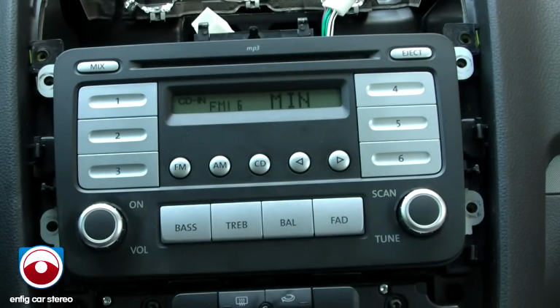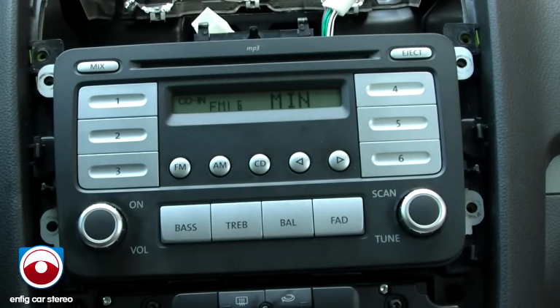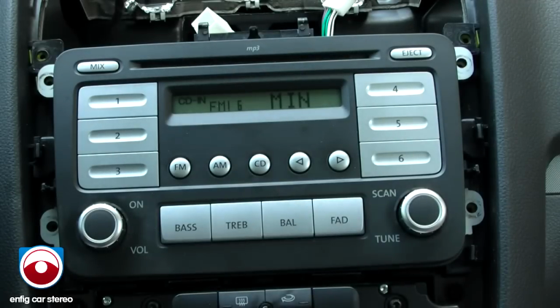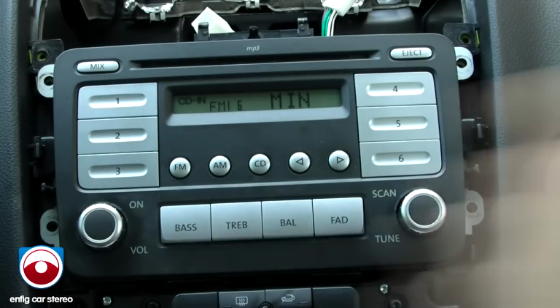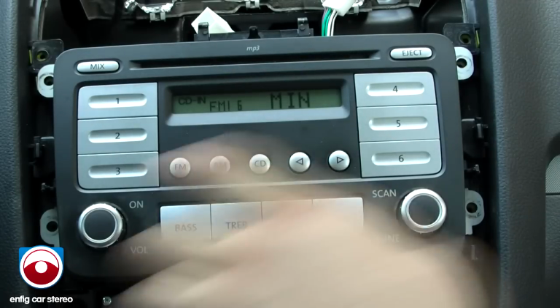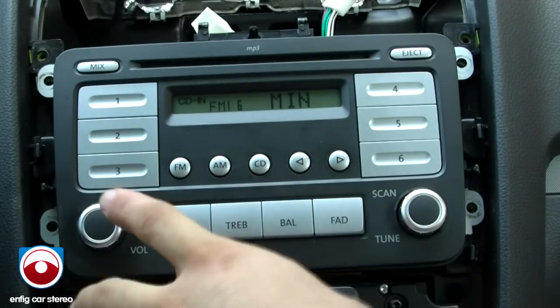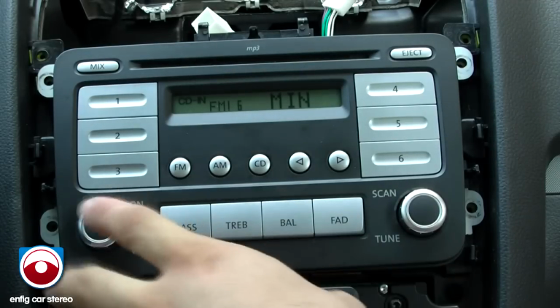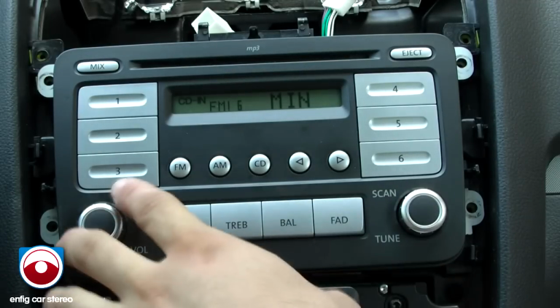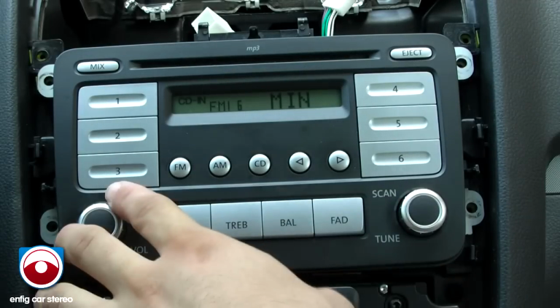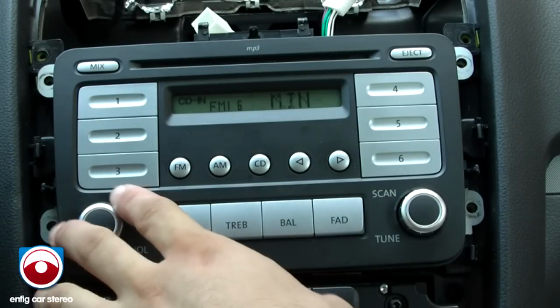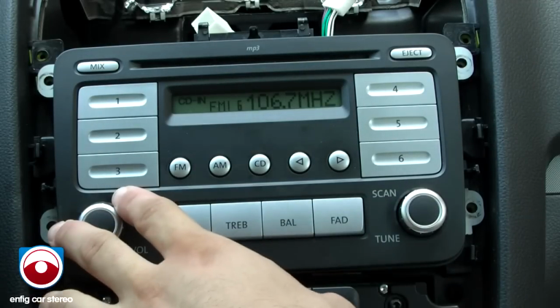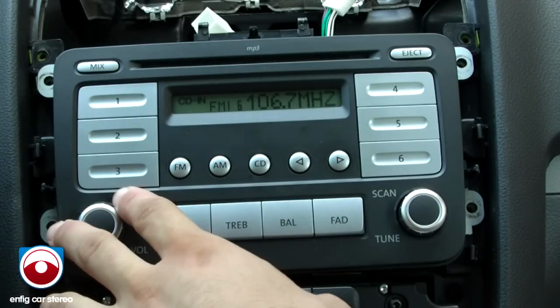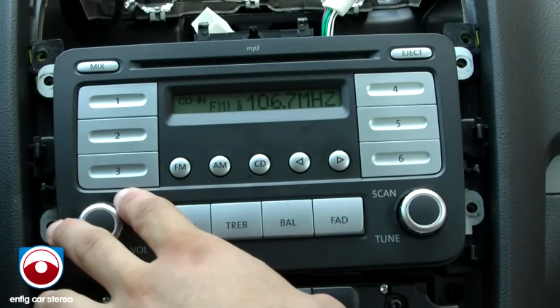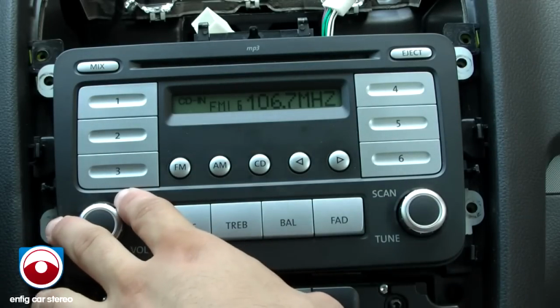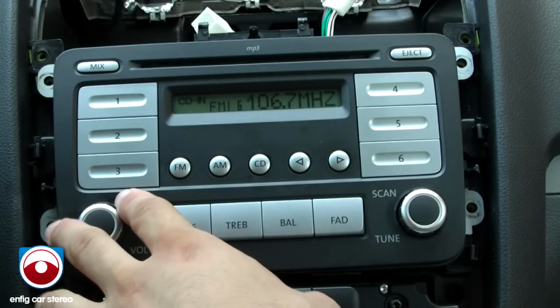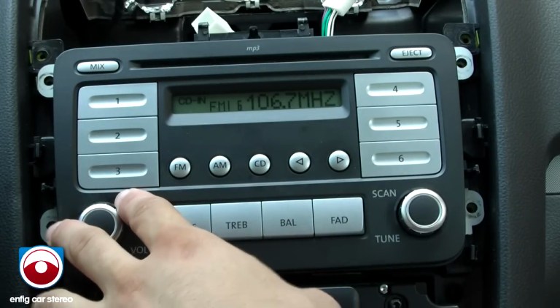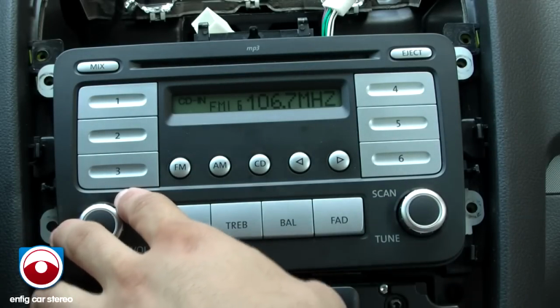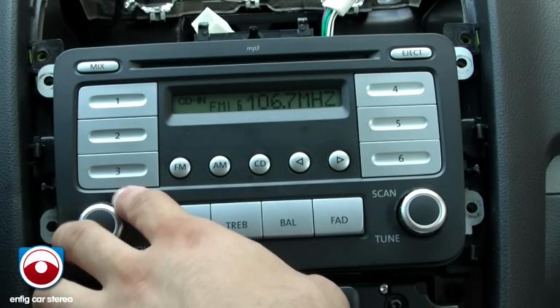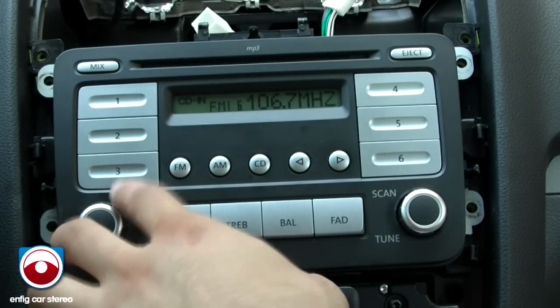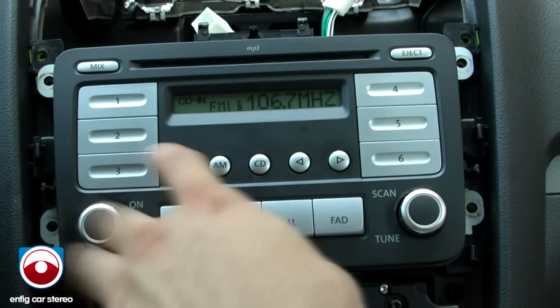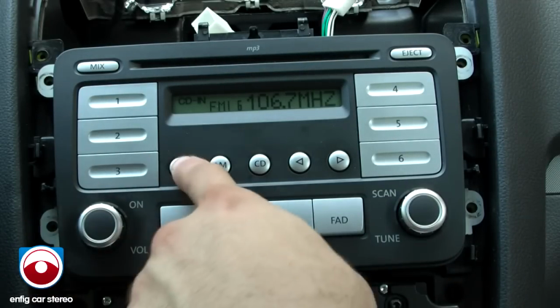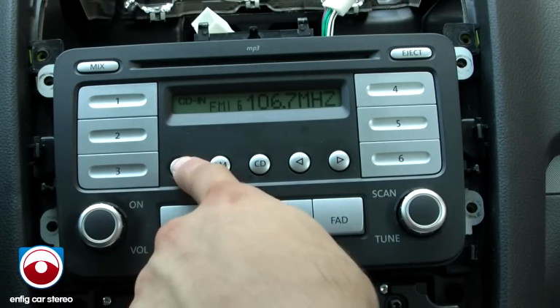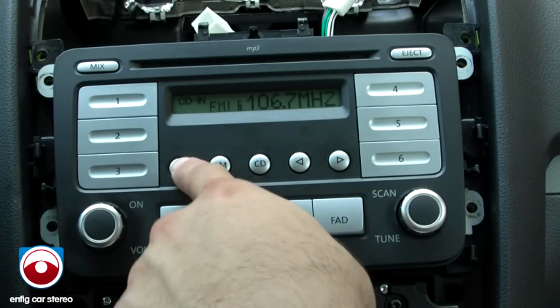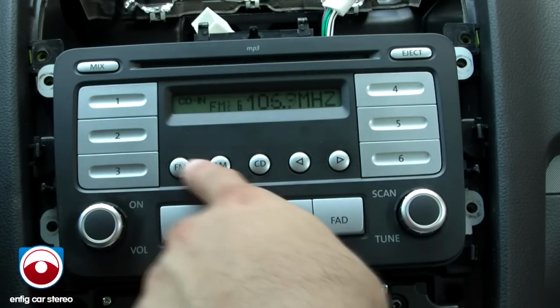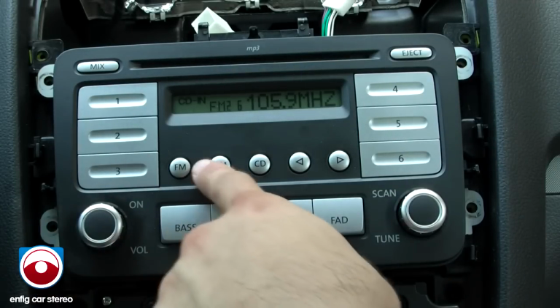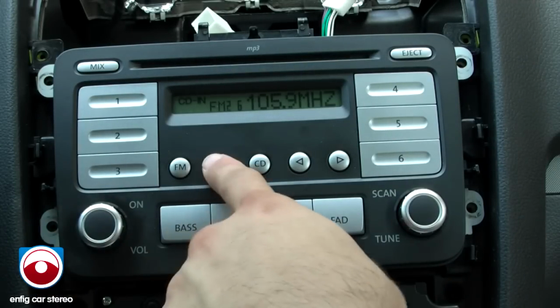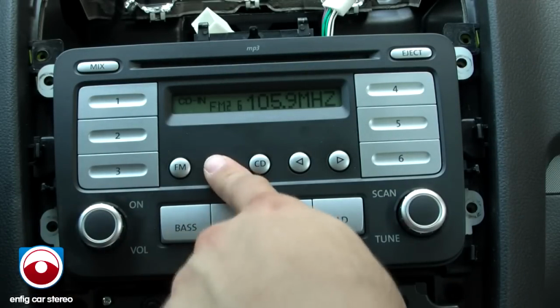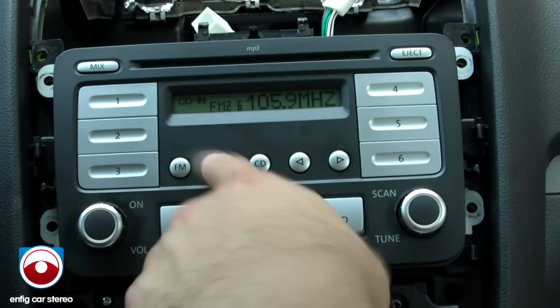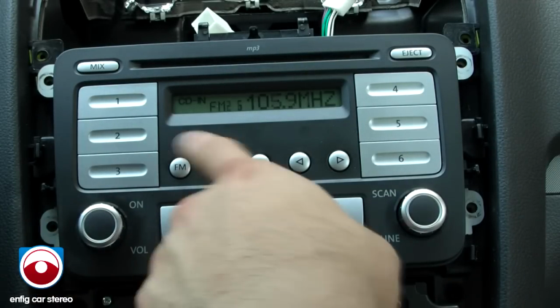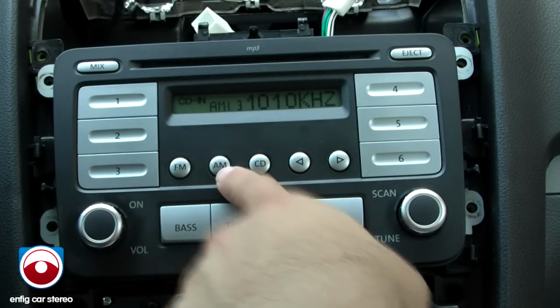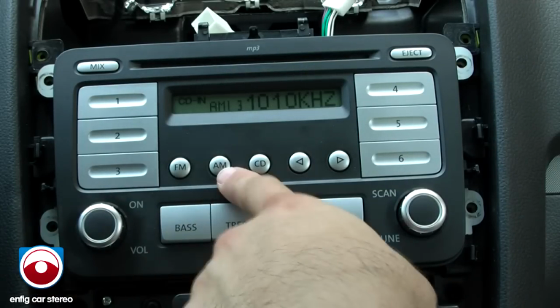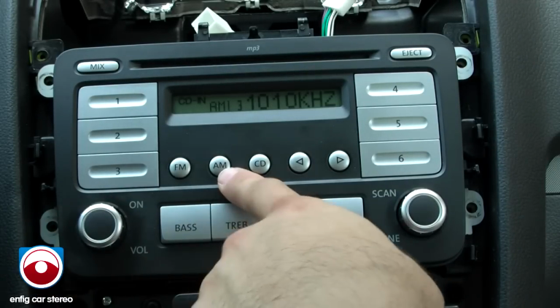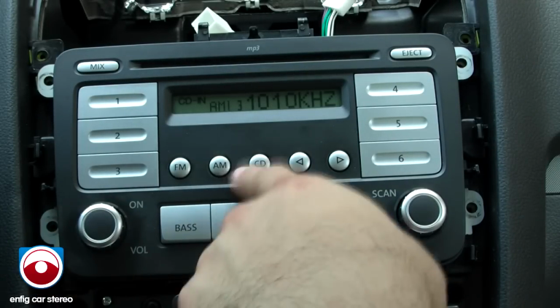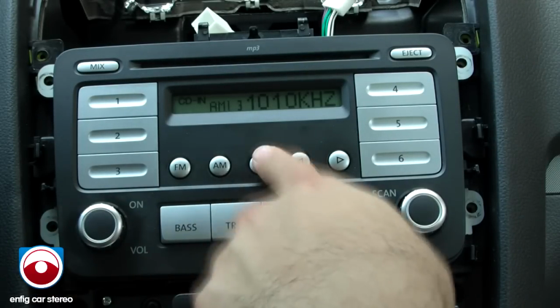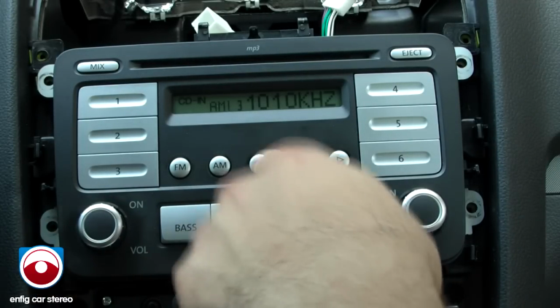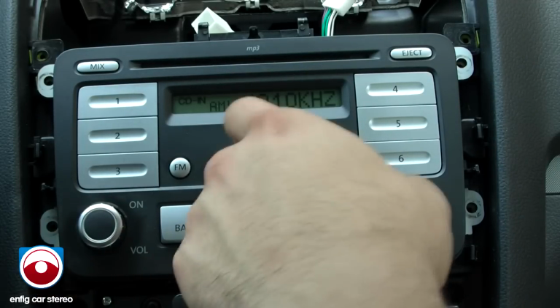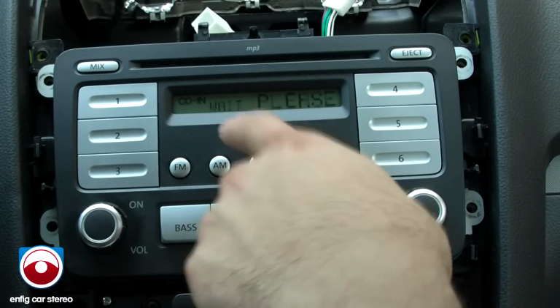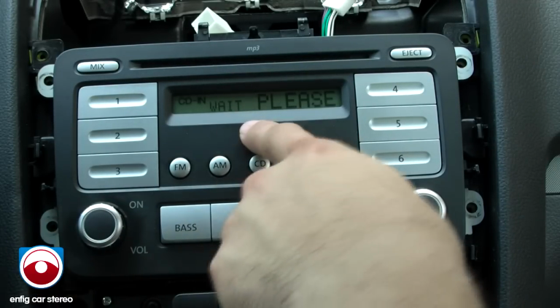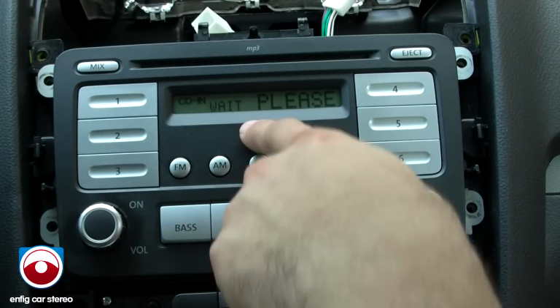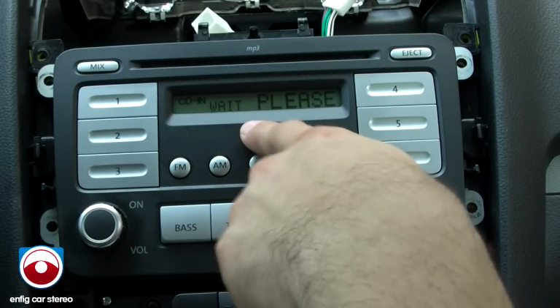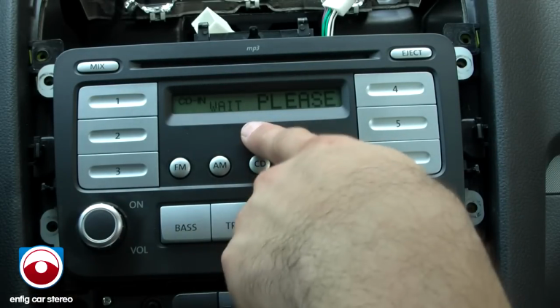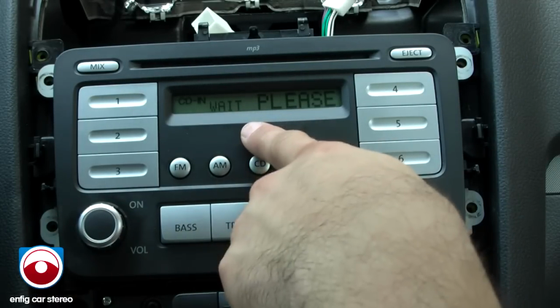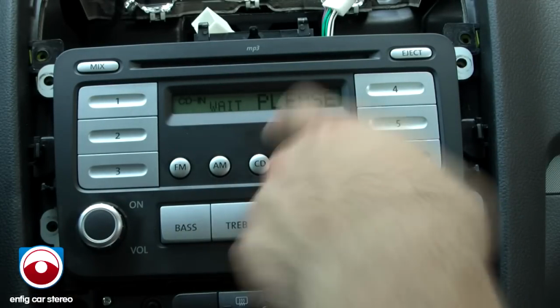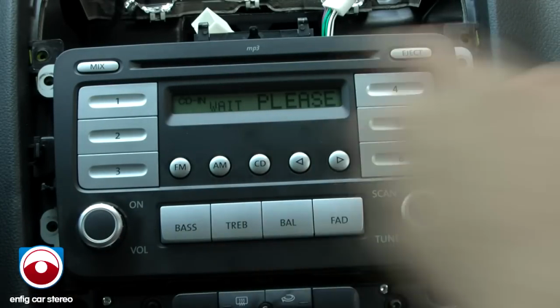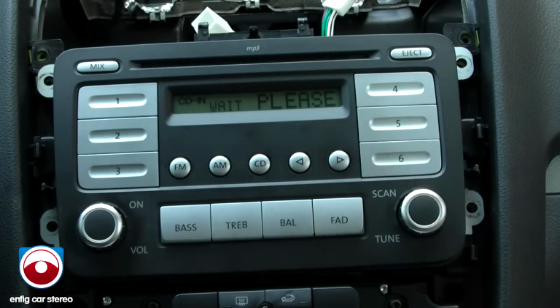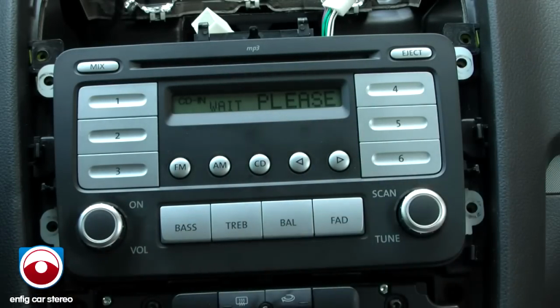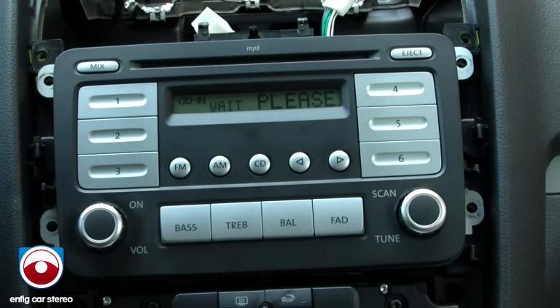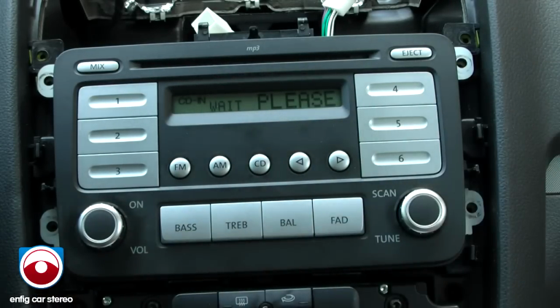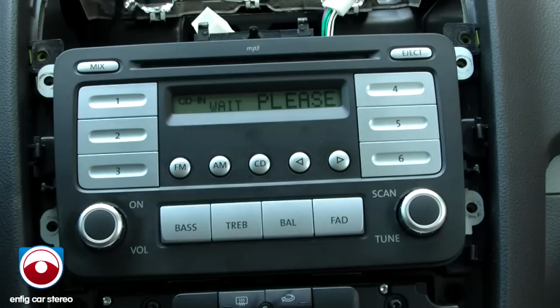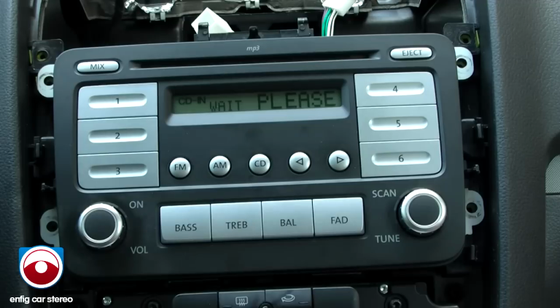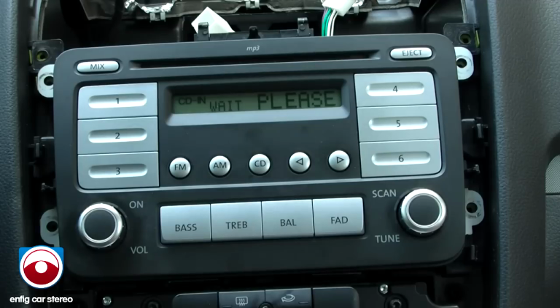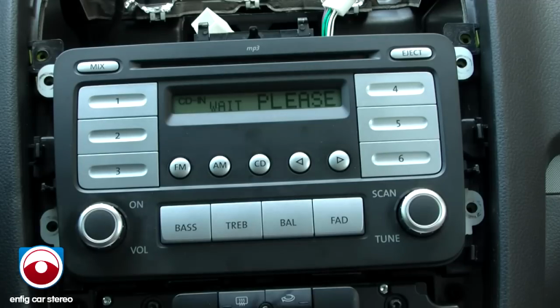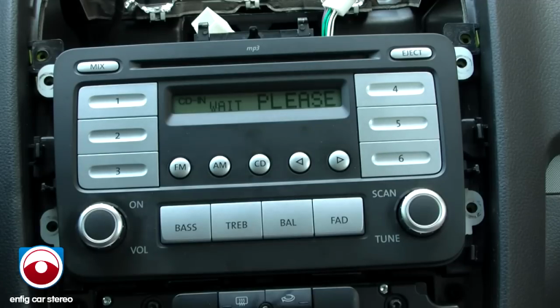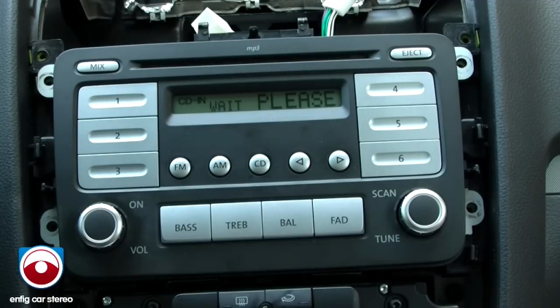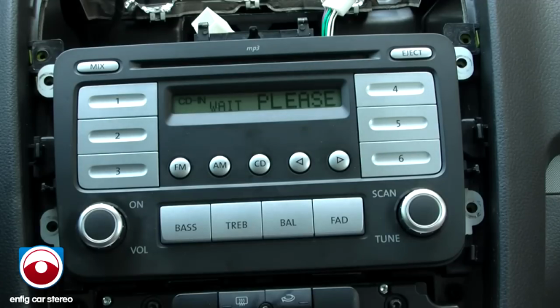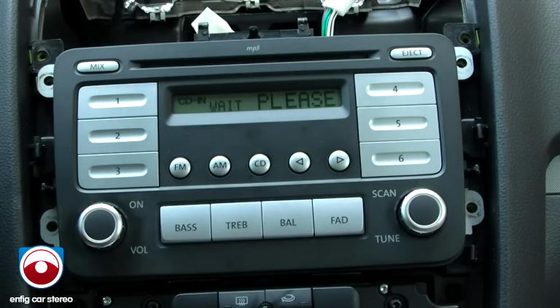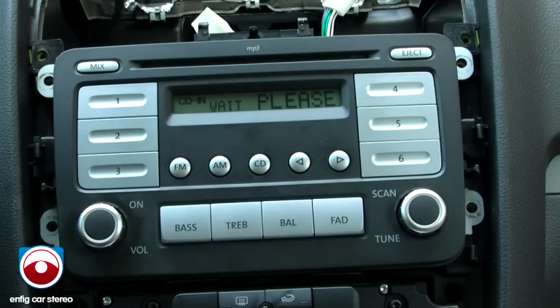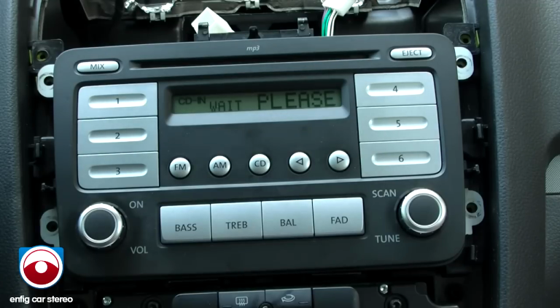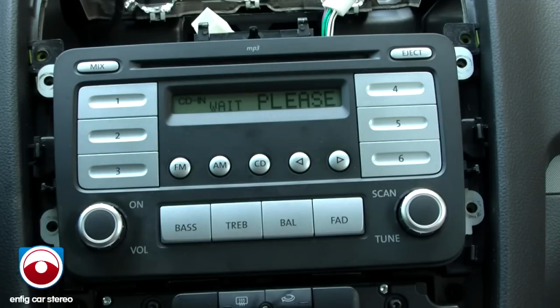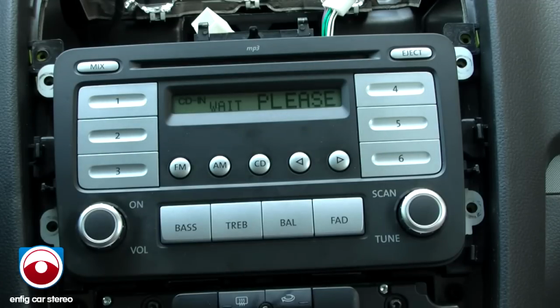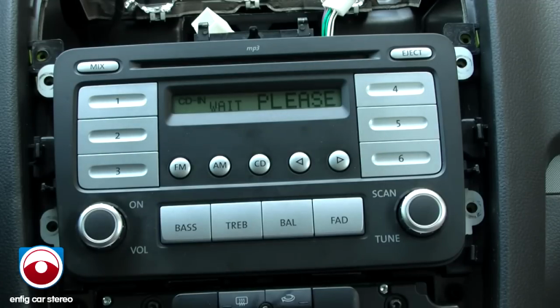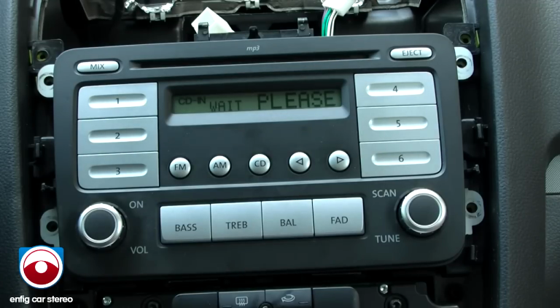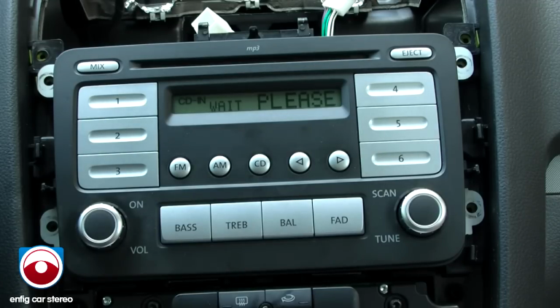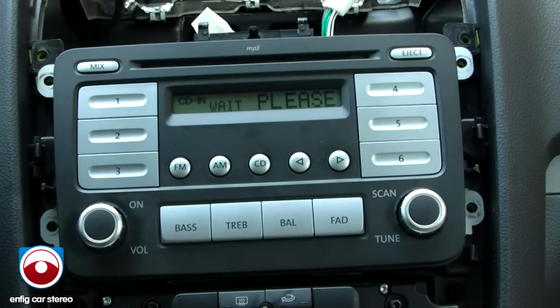It keeps your in-dash CD player. If you look, this is FM, you've got your AM, you hit CD — that's what you're used to. Please wait, and then the music starts.